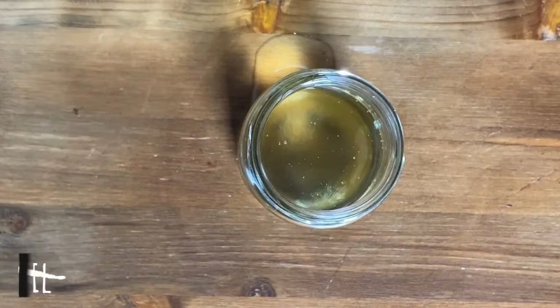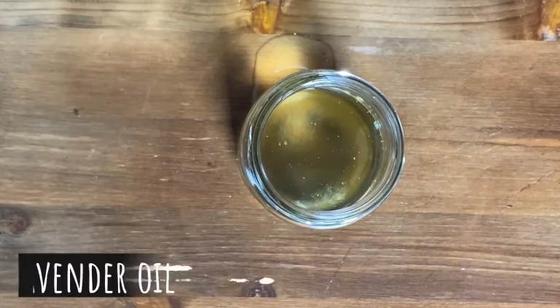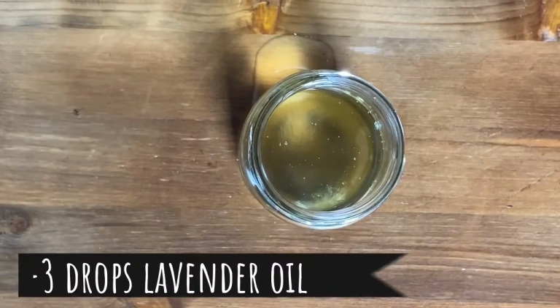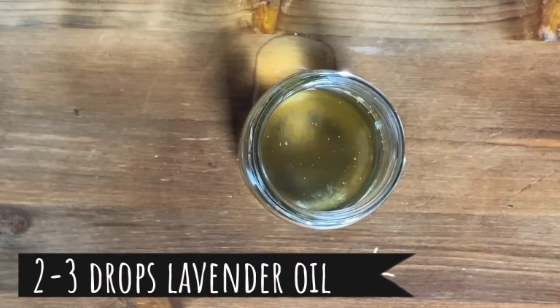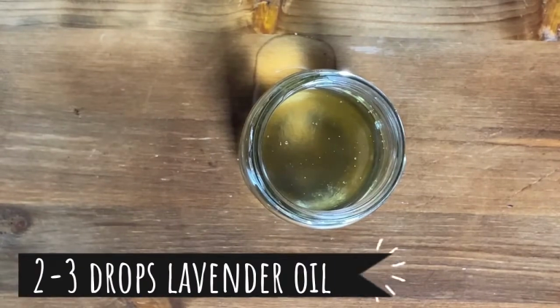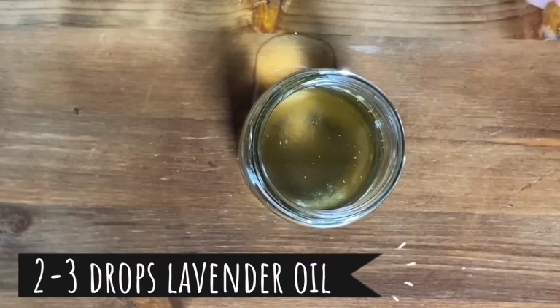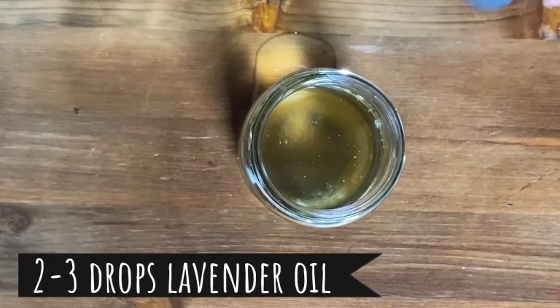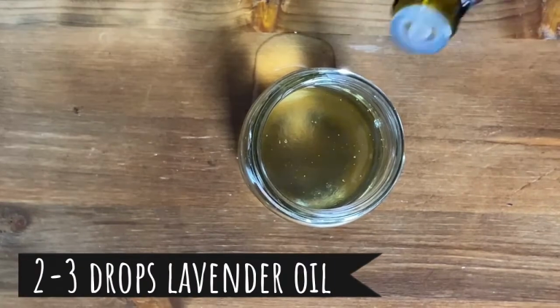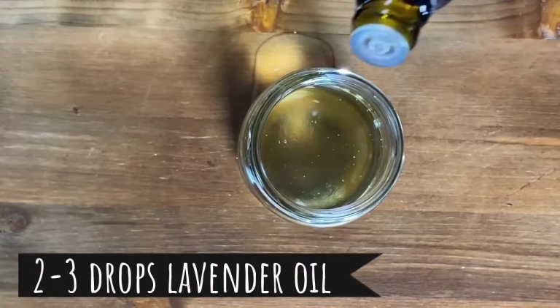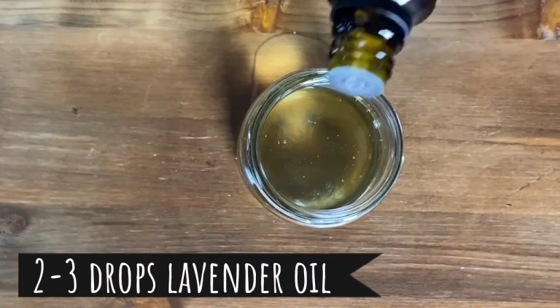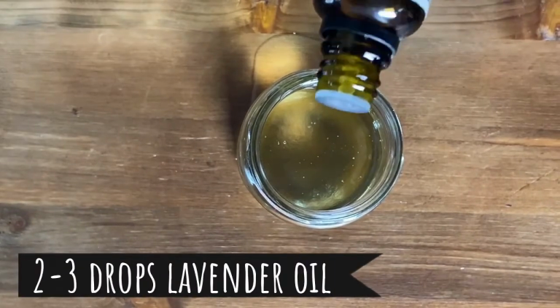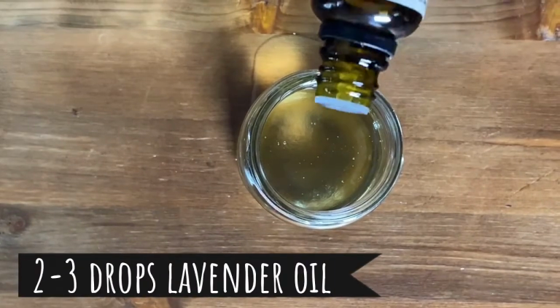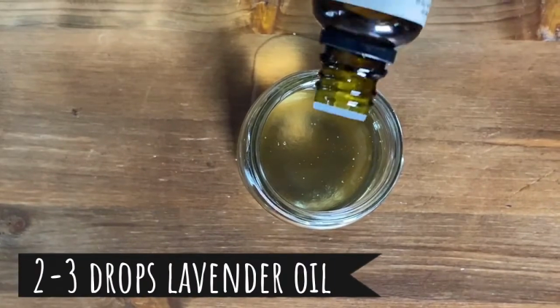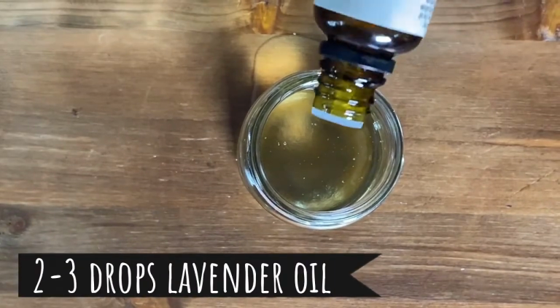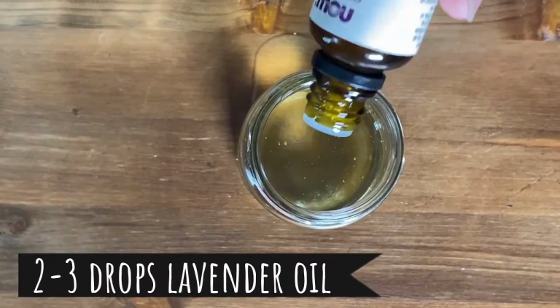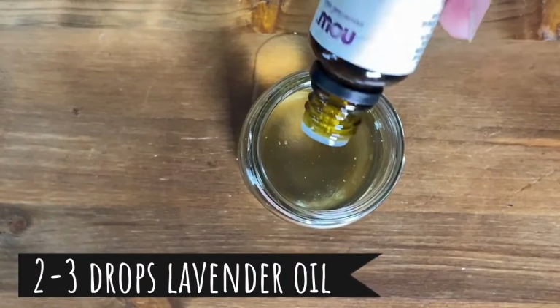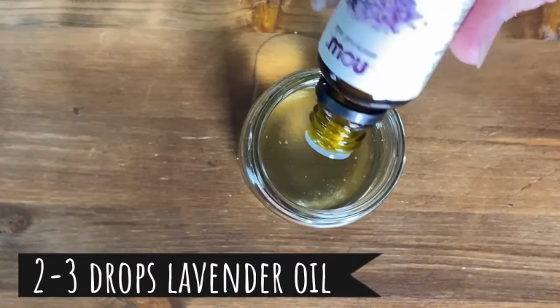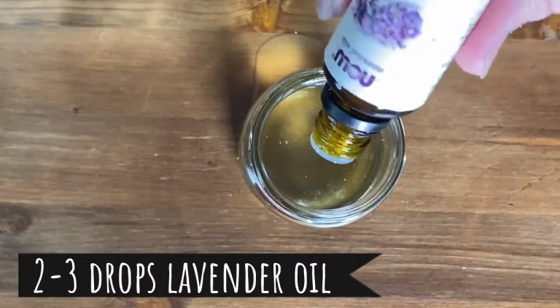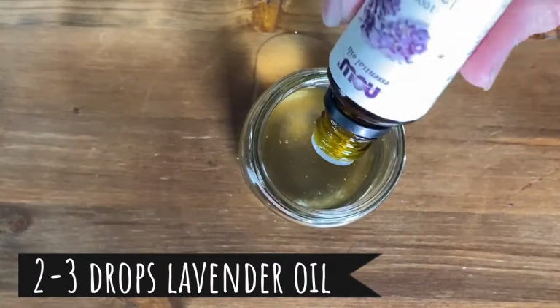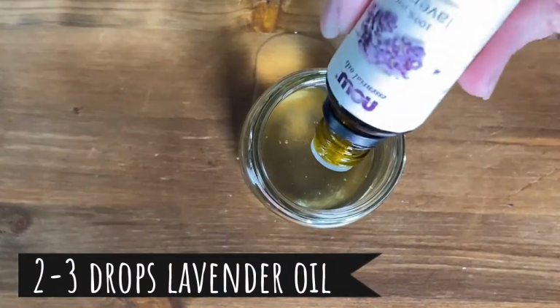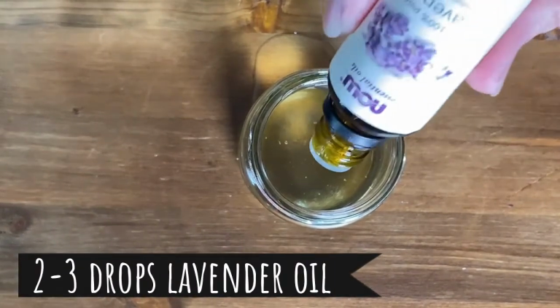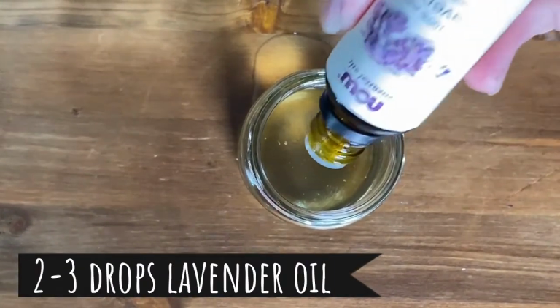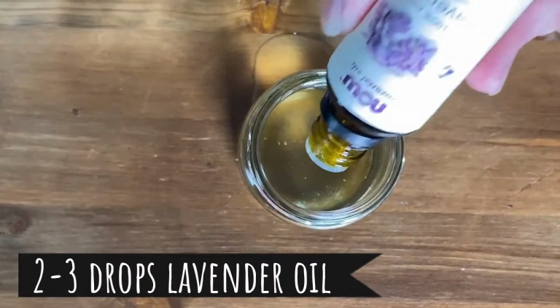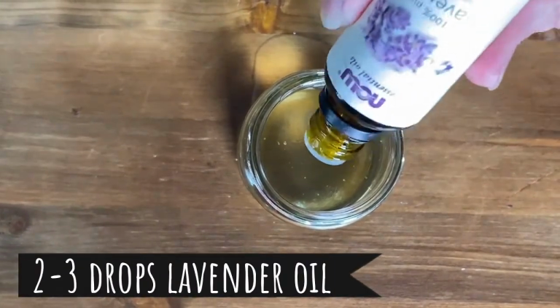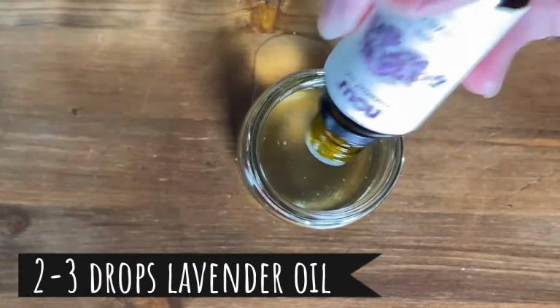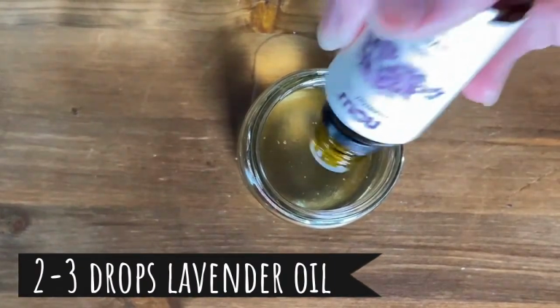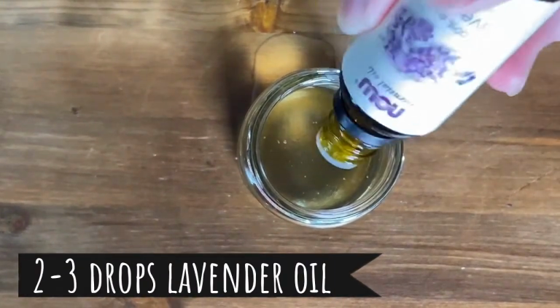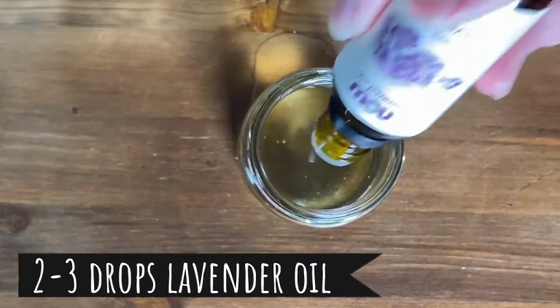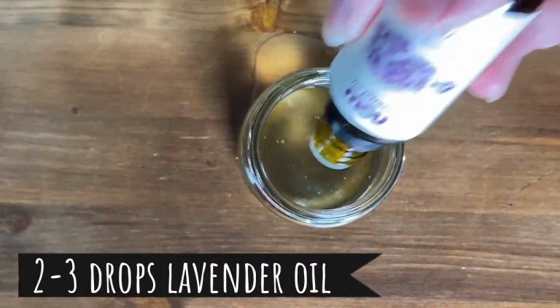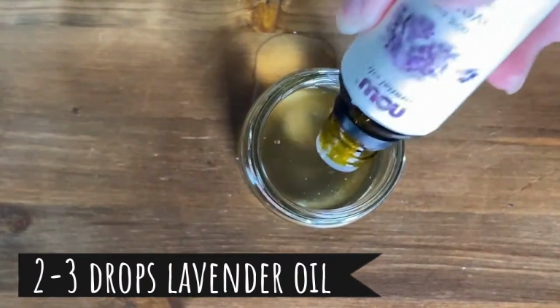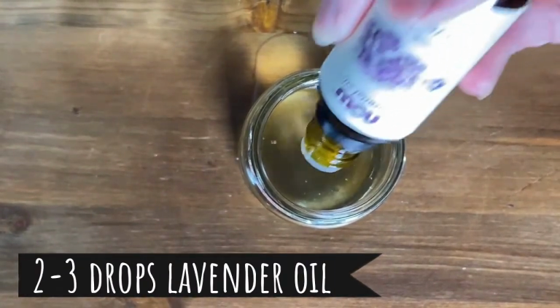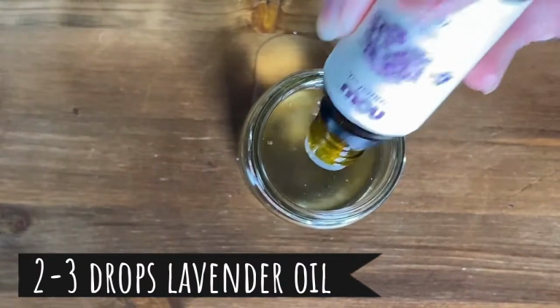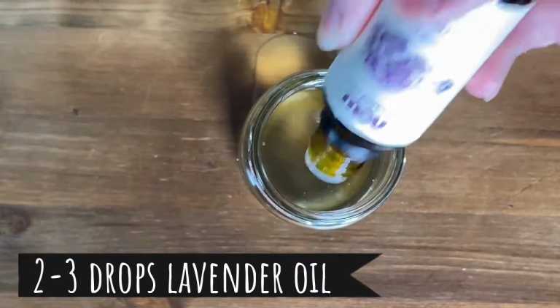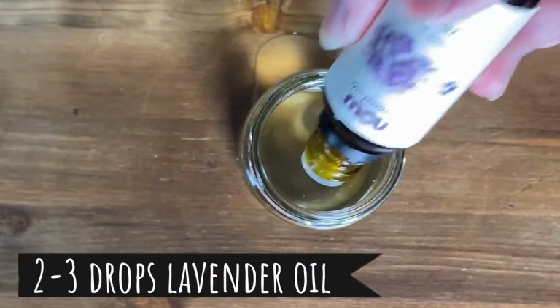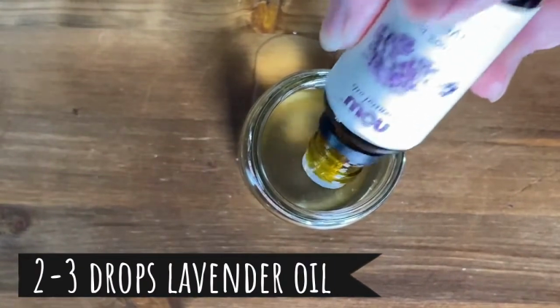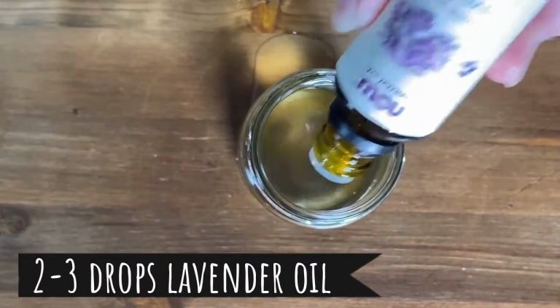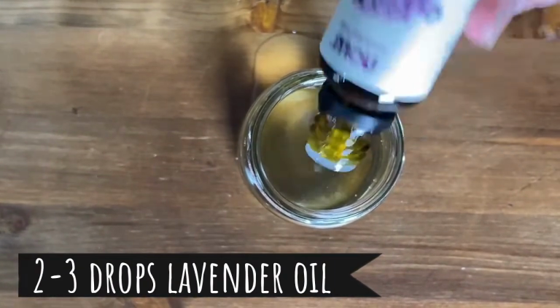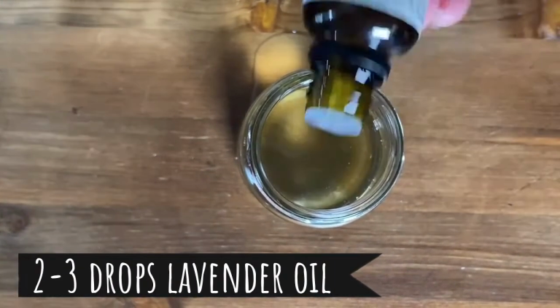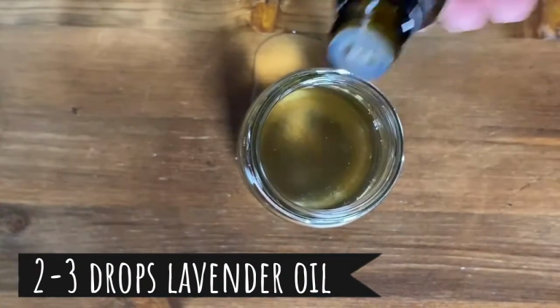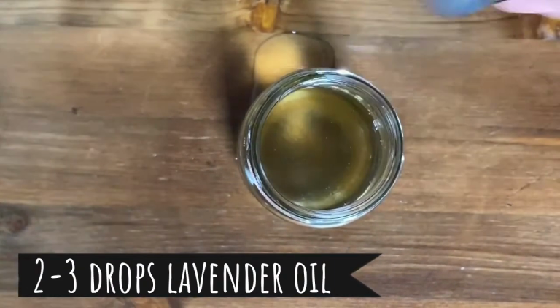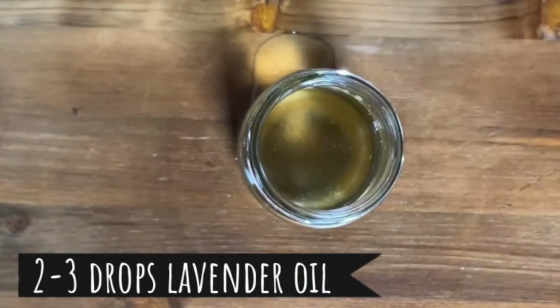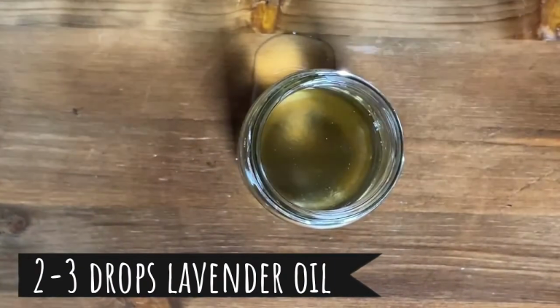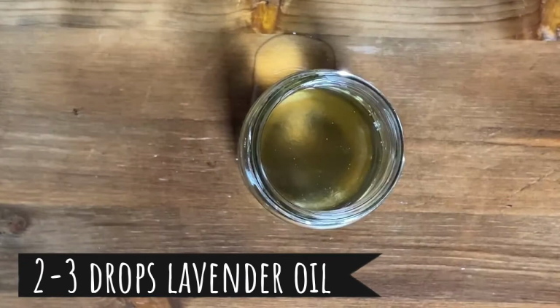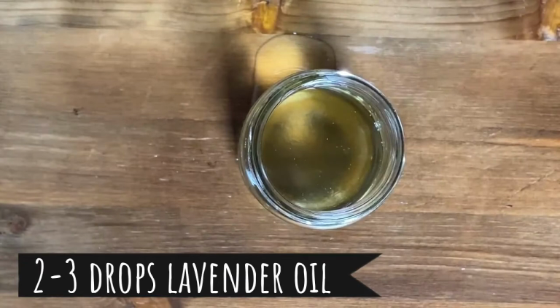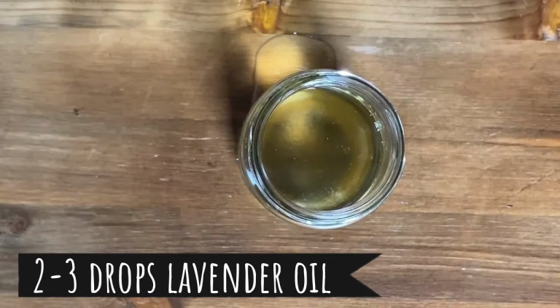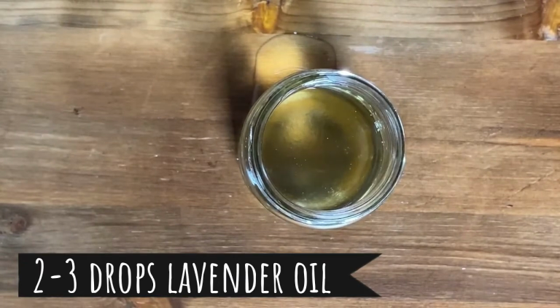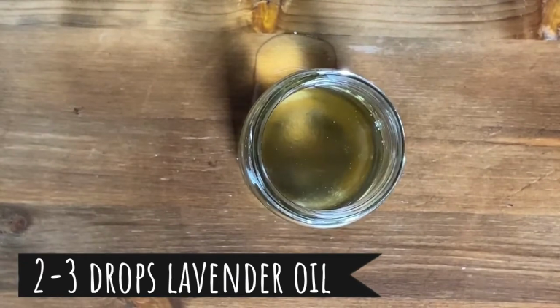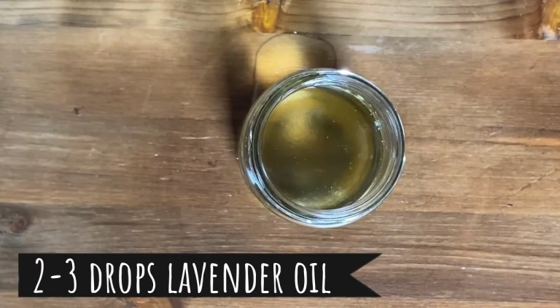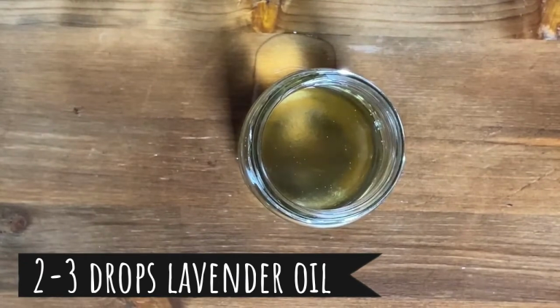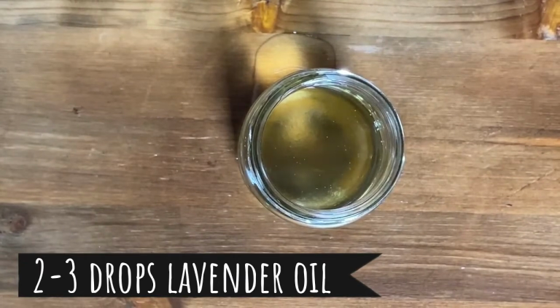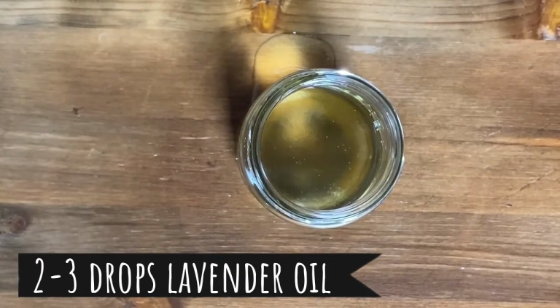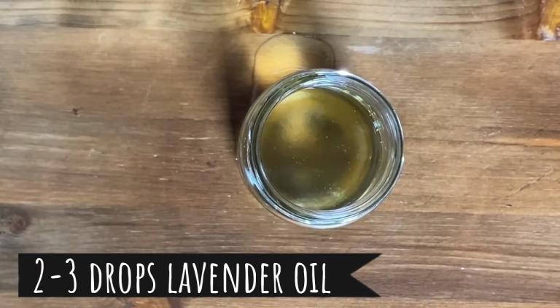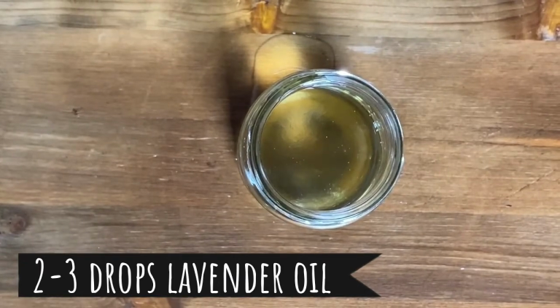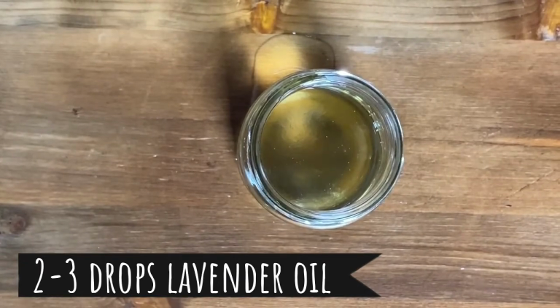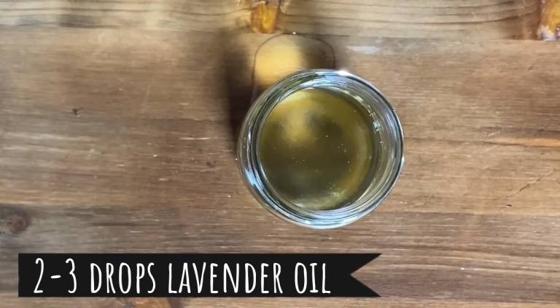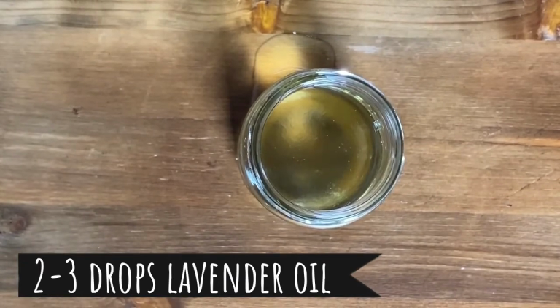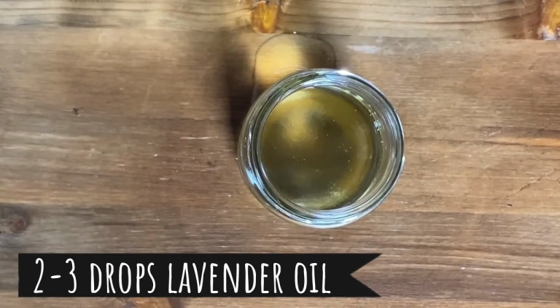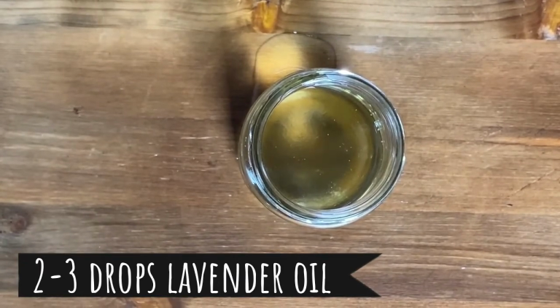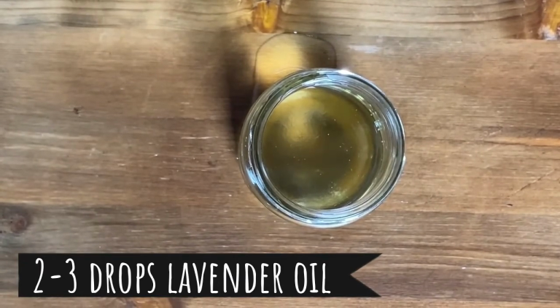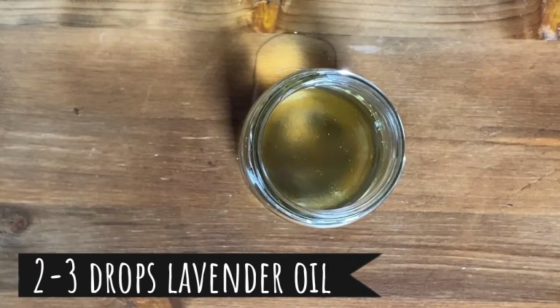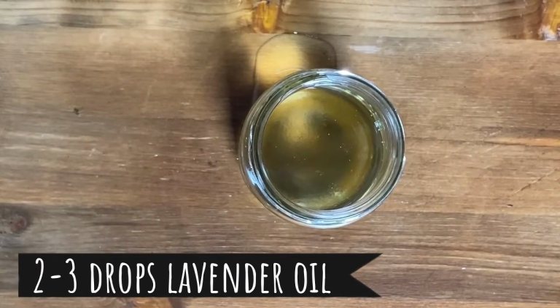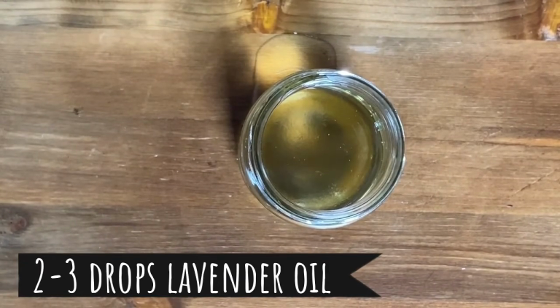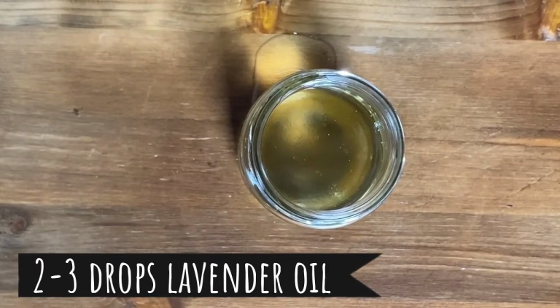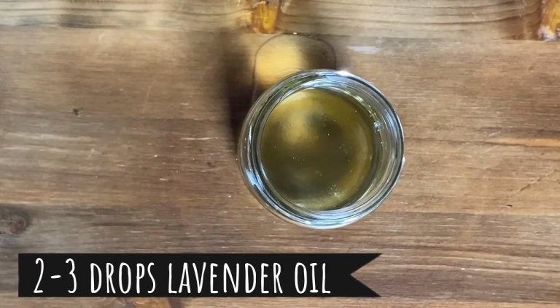Now we're going to add a few drops of lavender to match the rest of our set. Two or three drops.